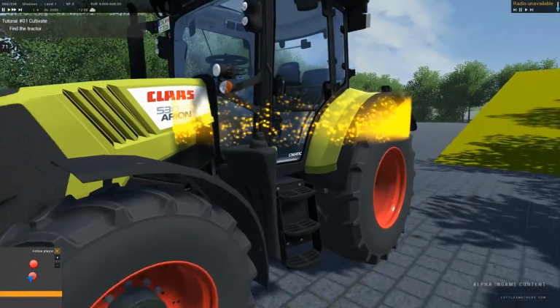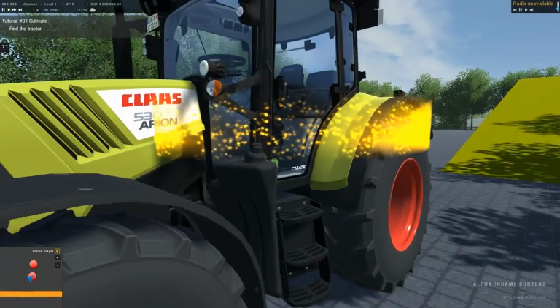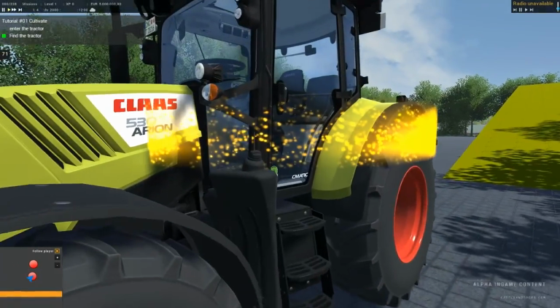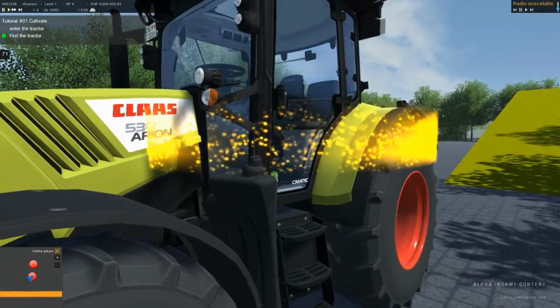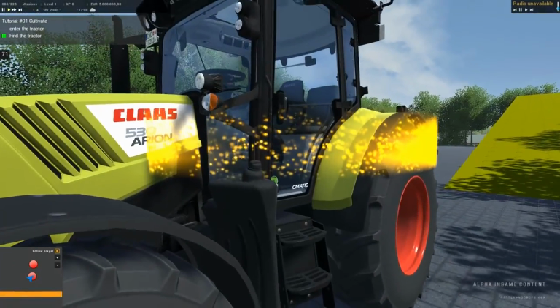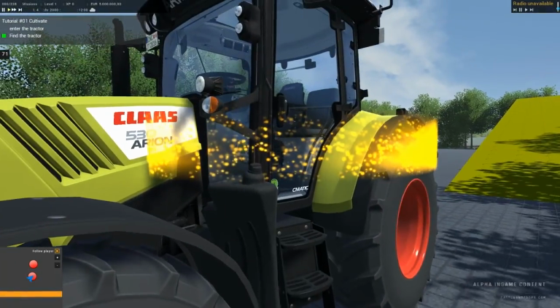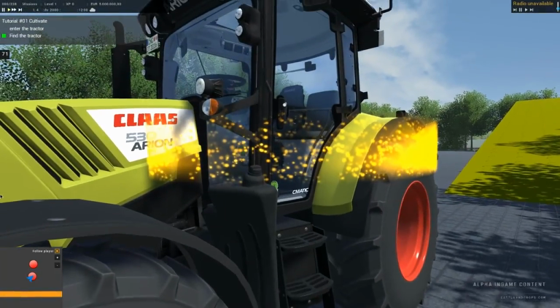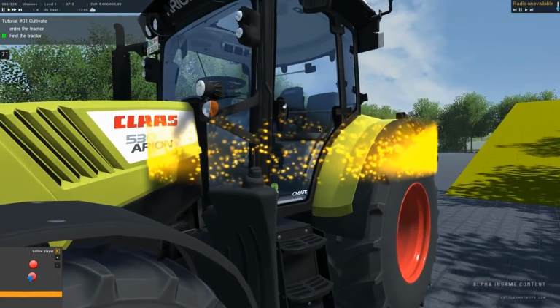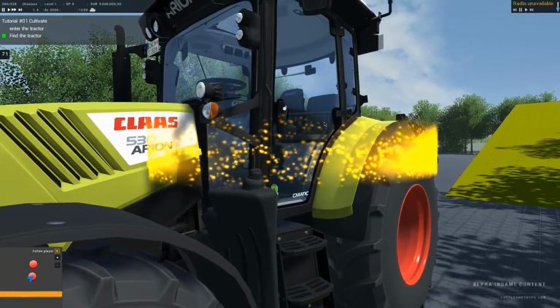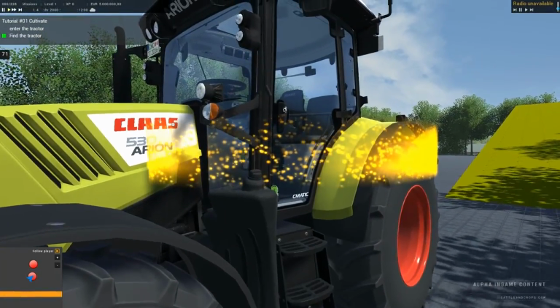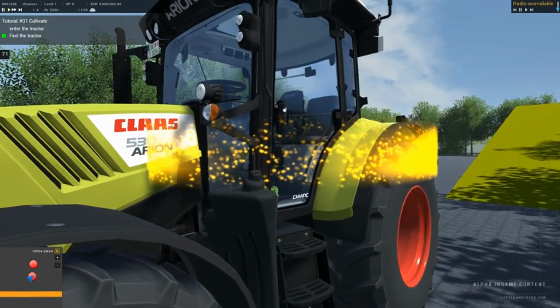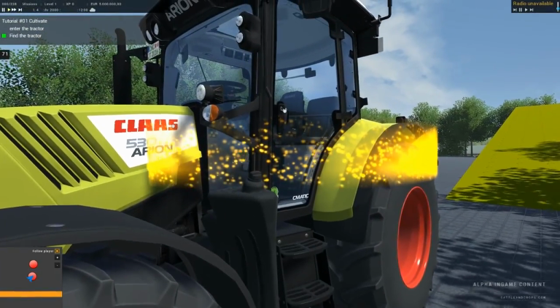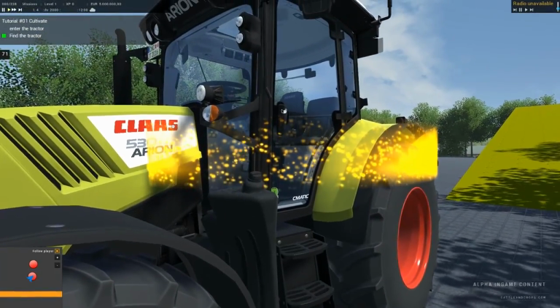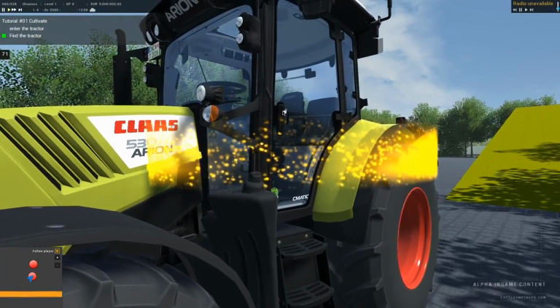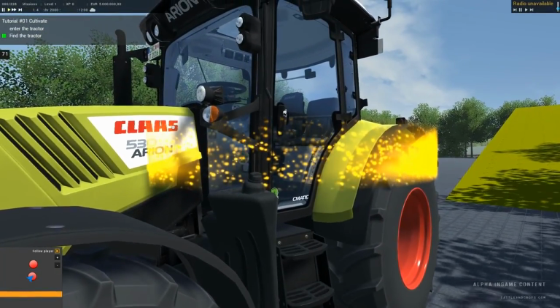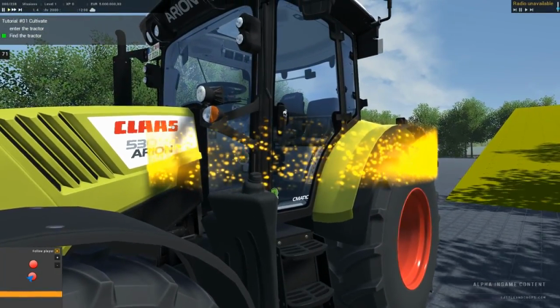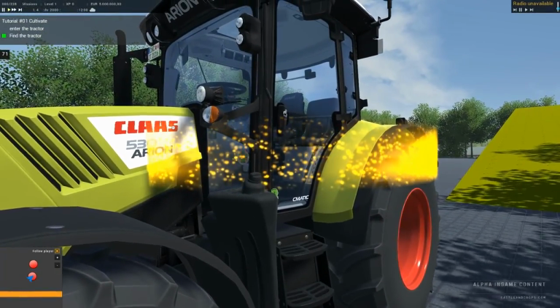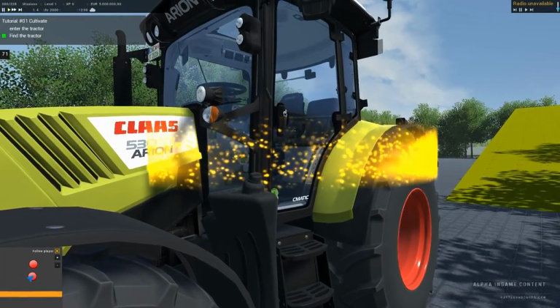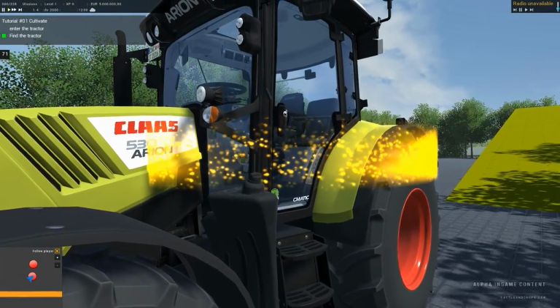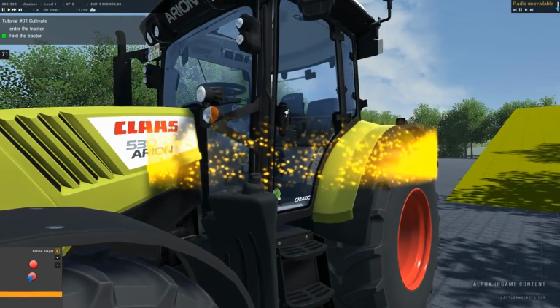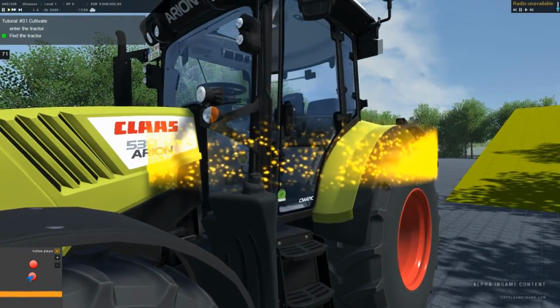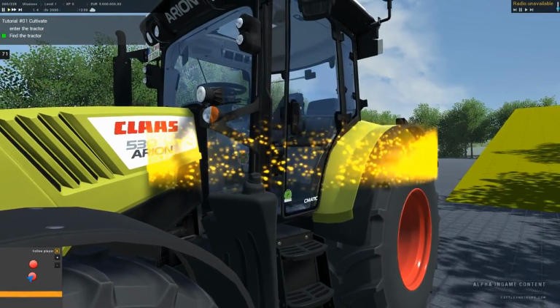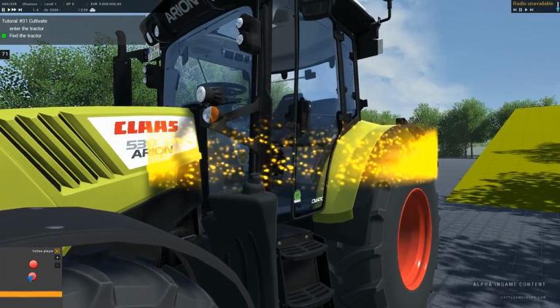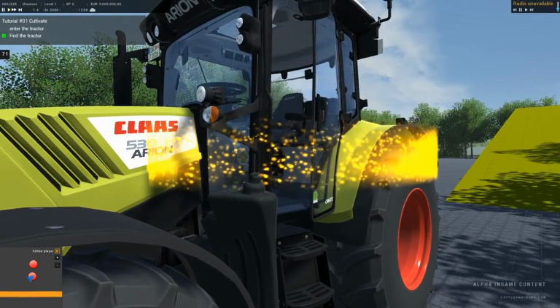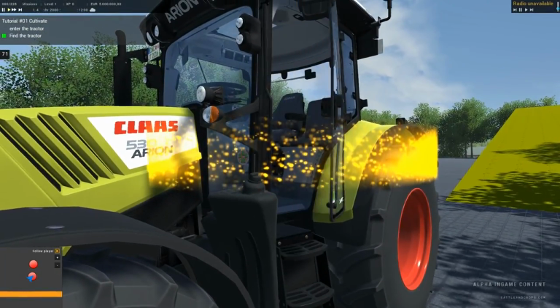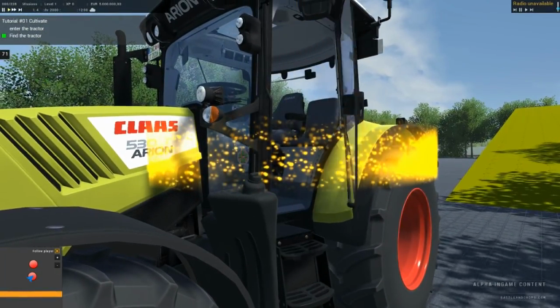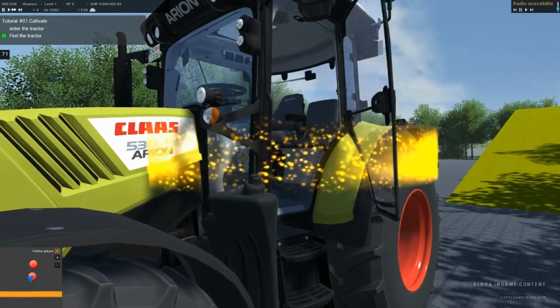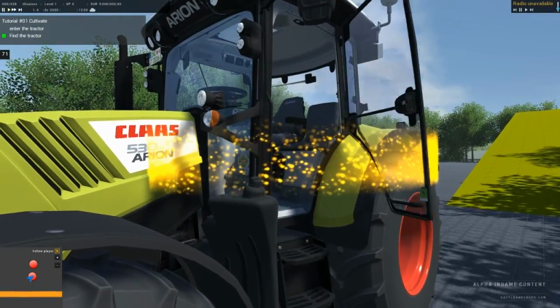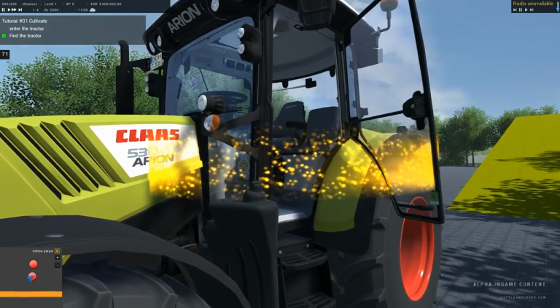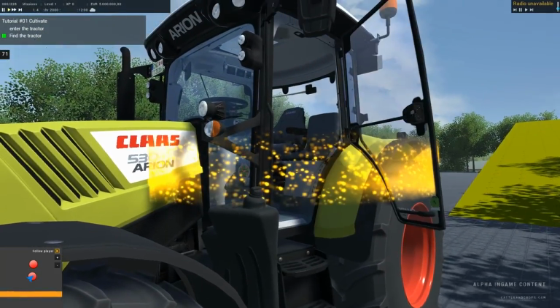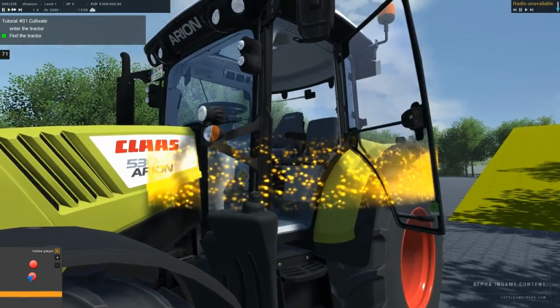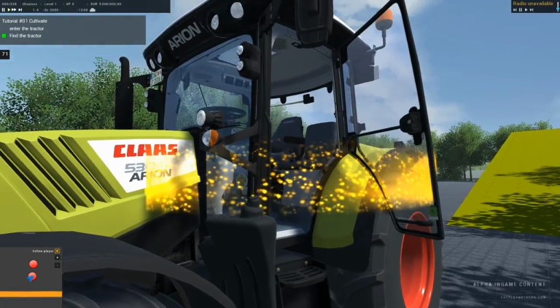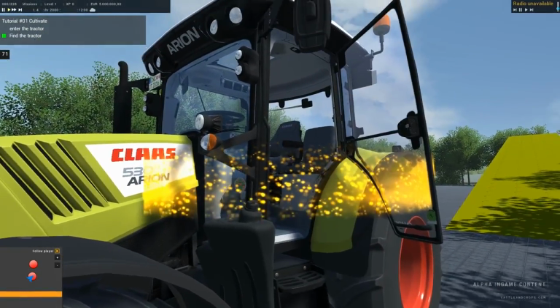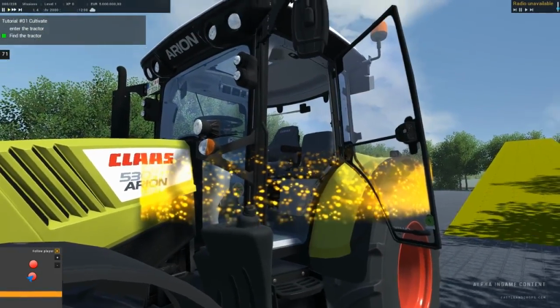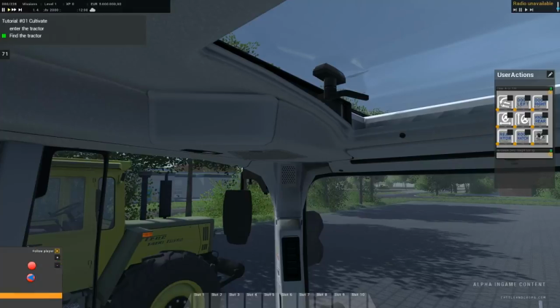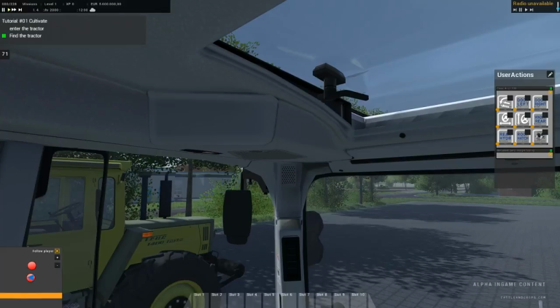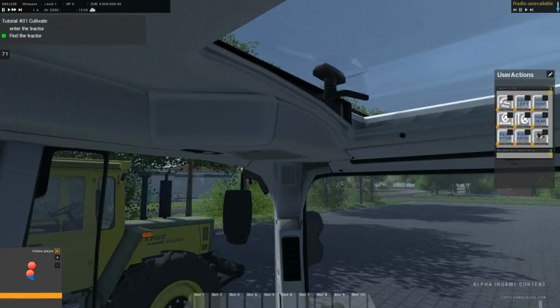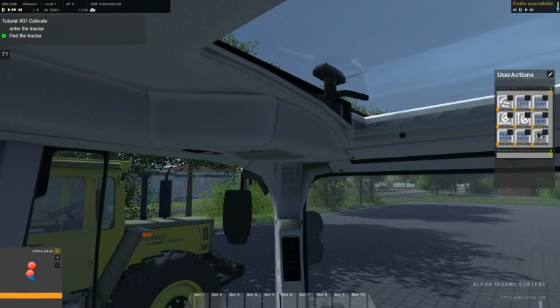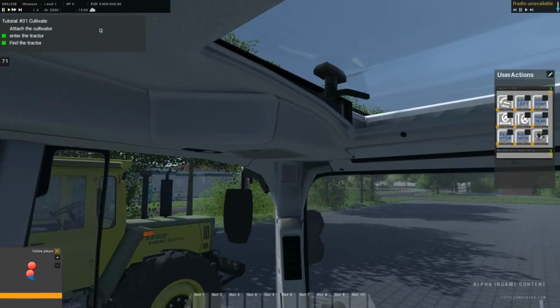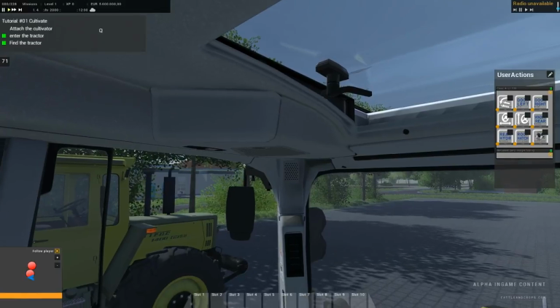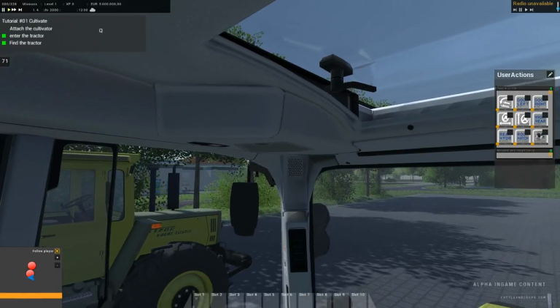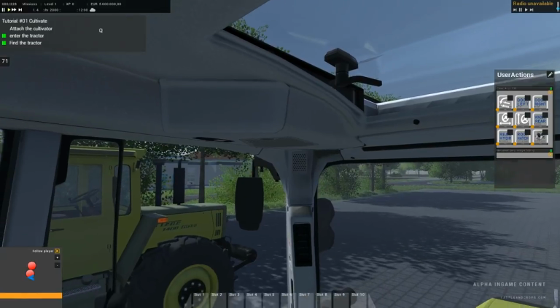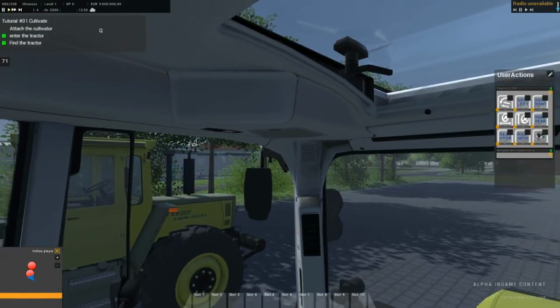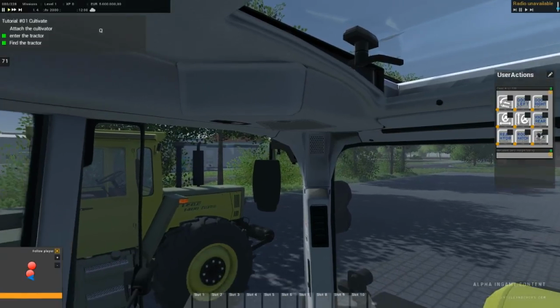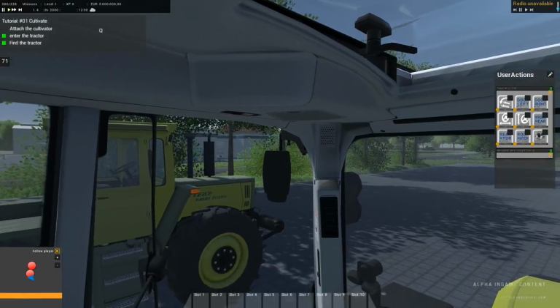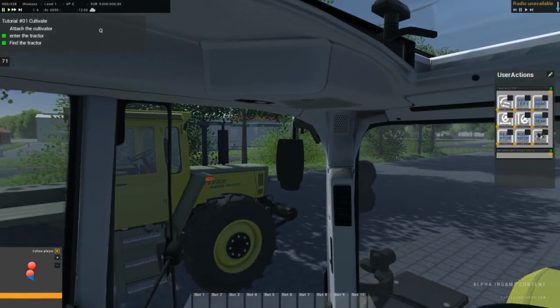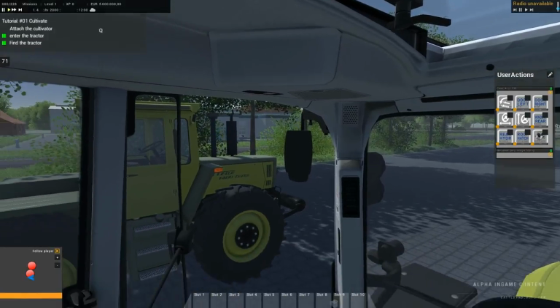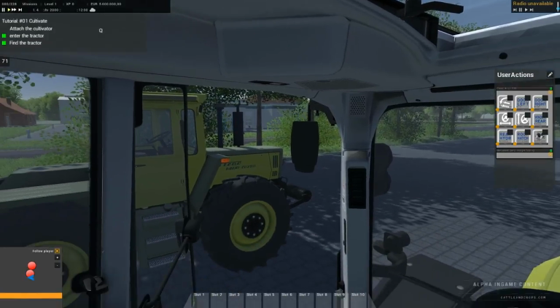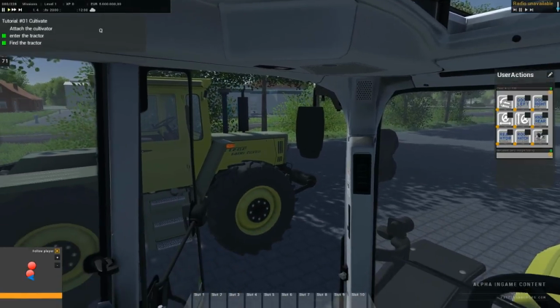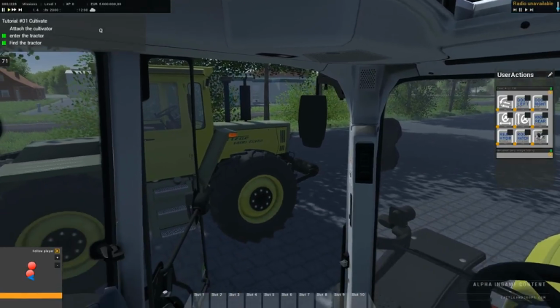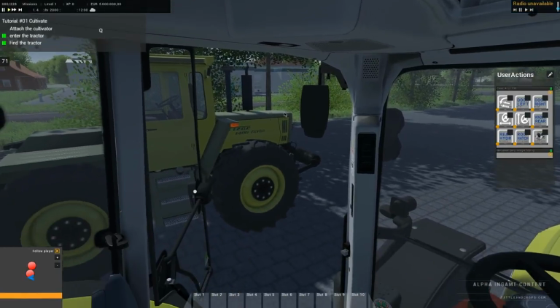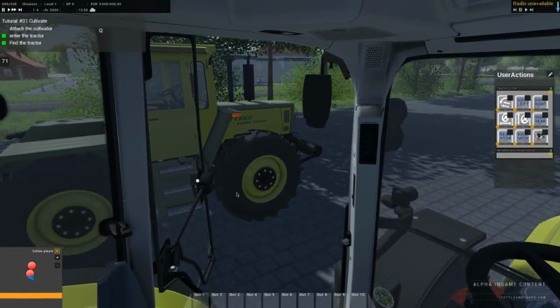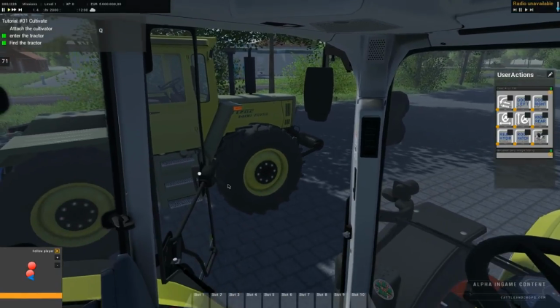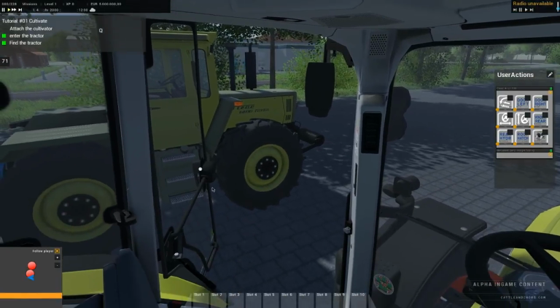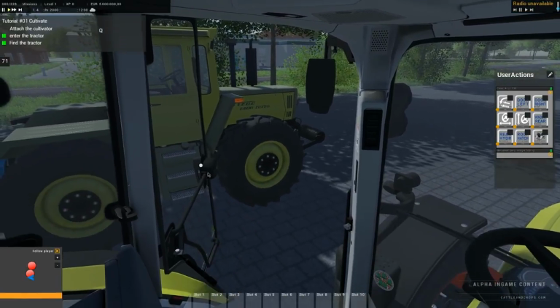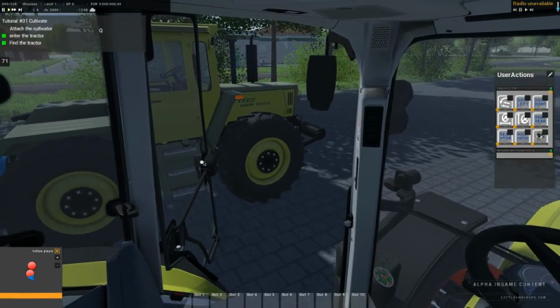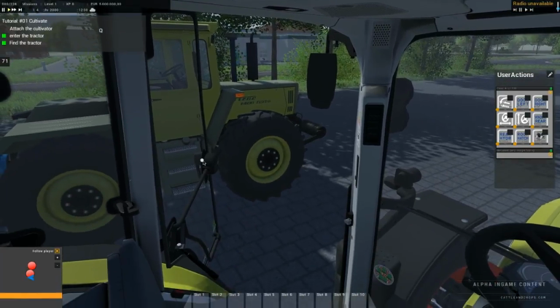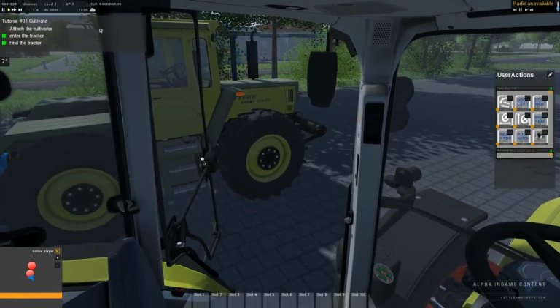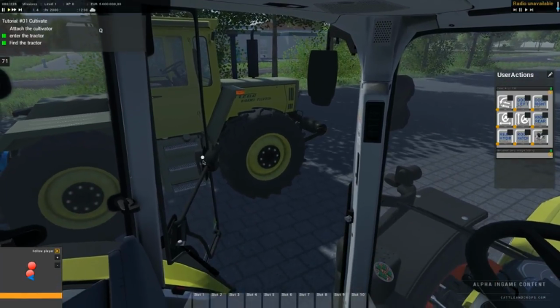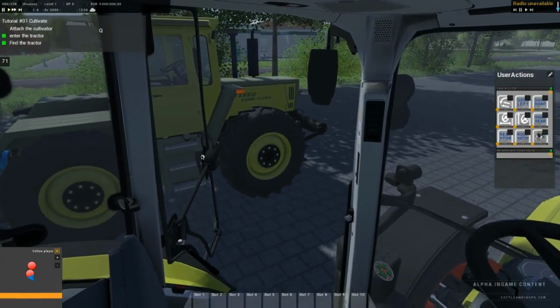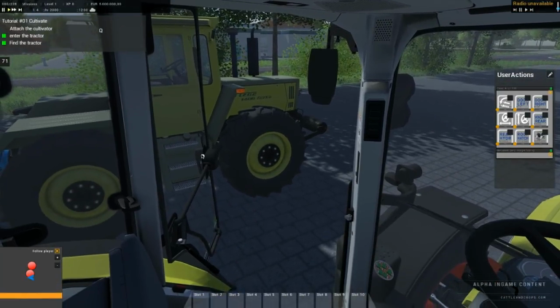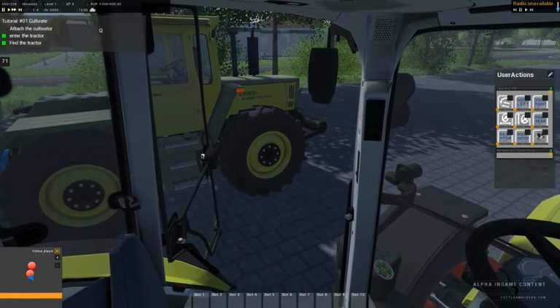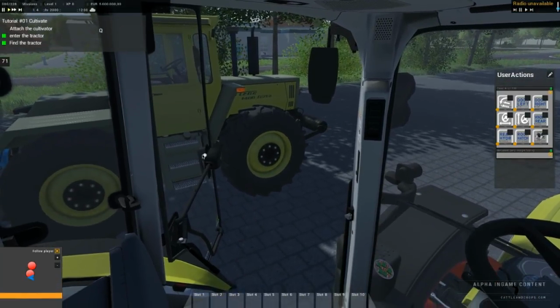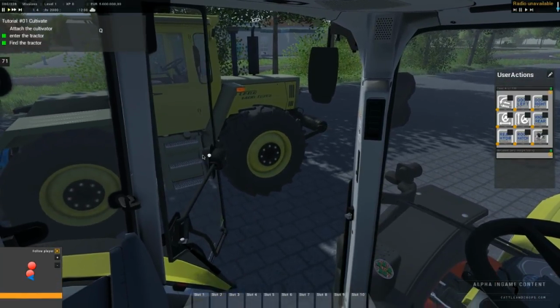Excellent! Now open the door and take a seat. Start the engine and drive in front of the cultivator.